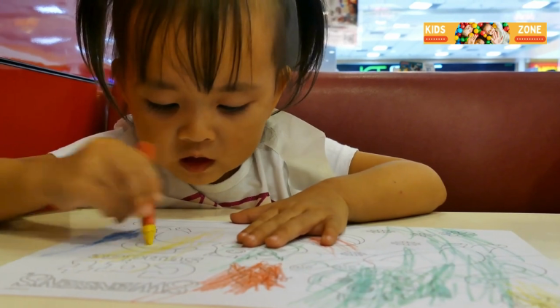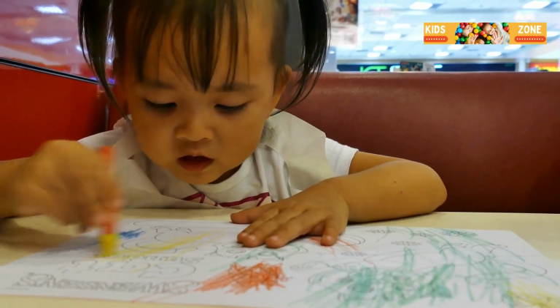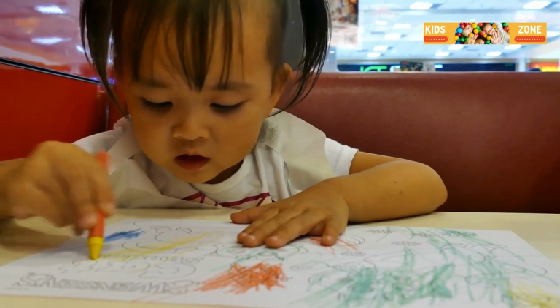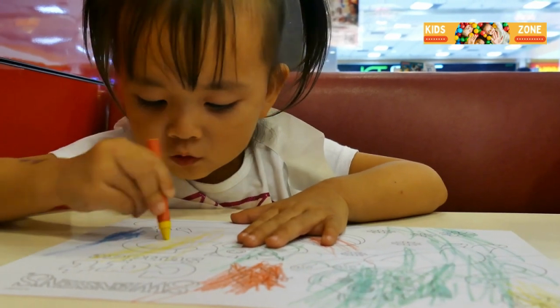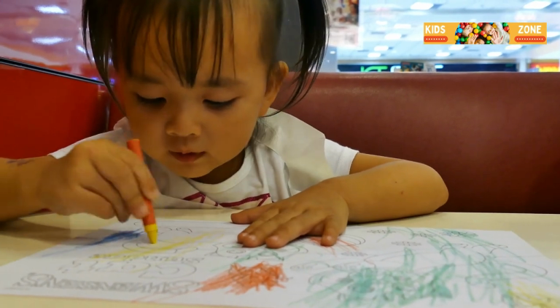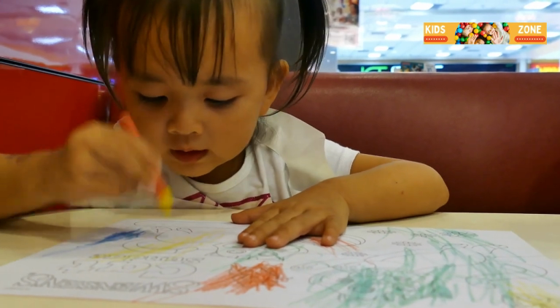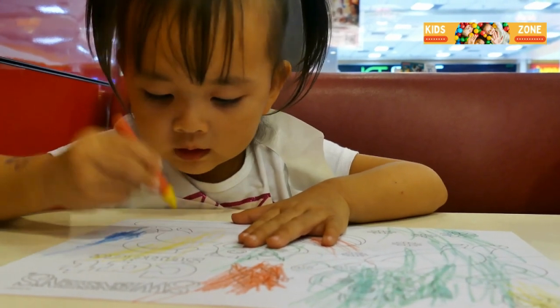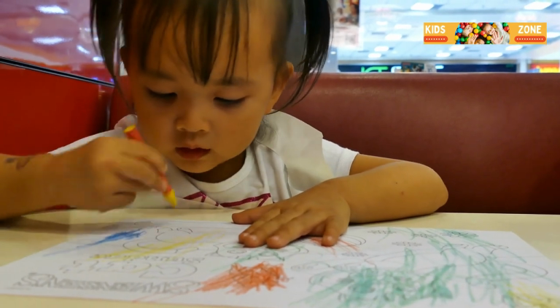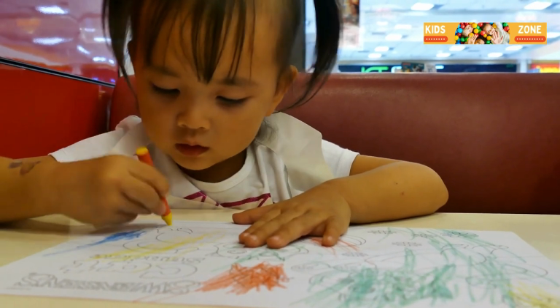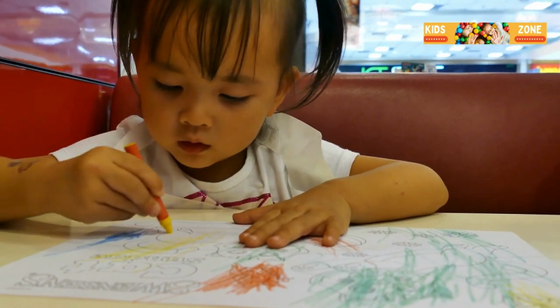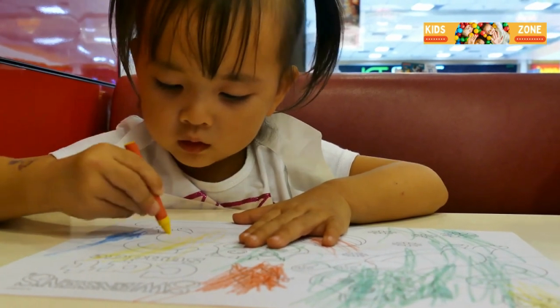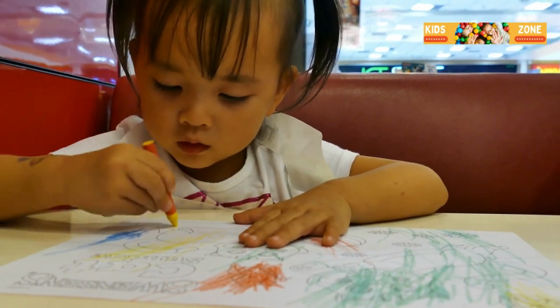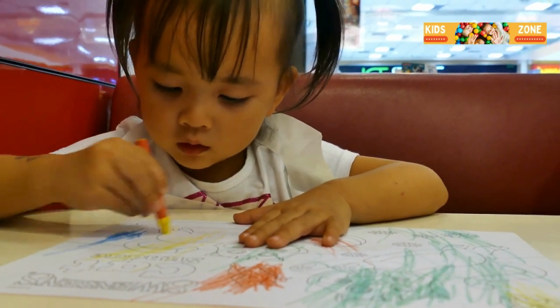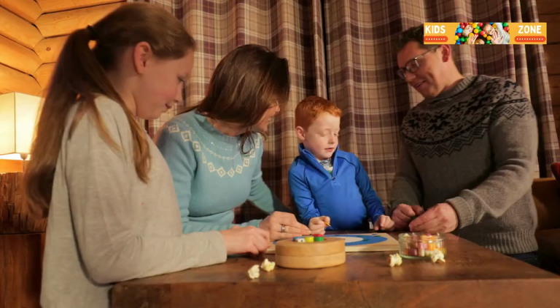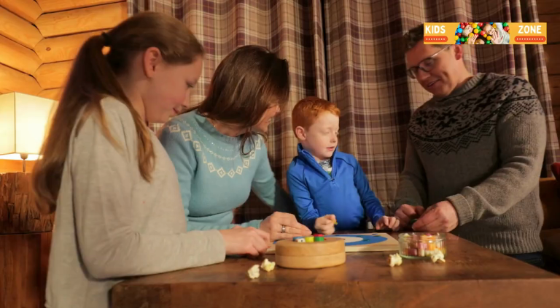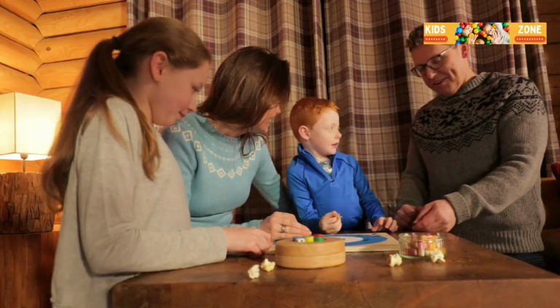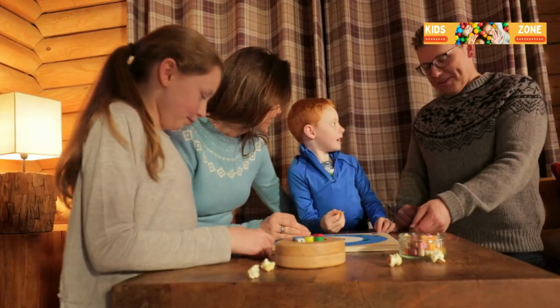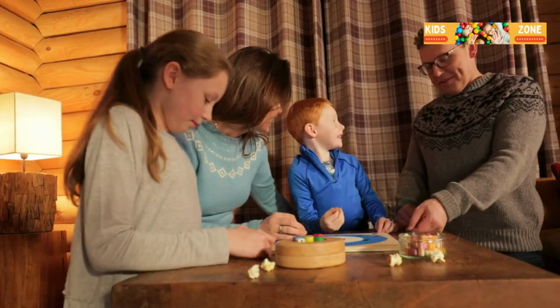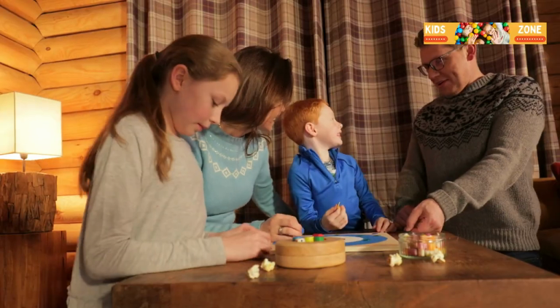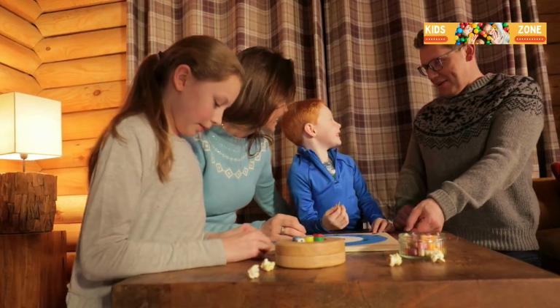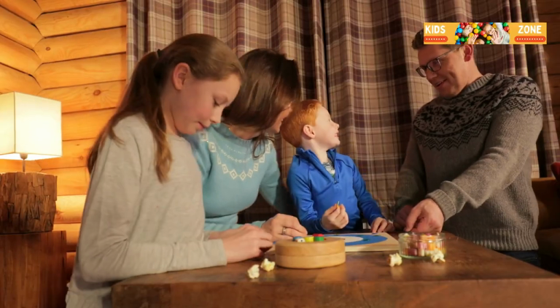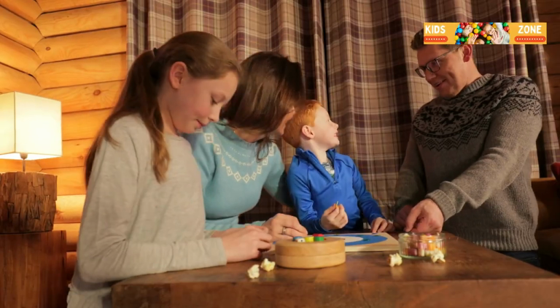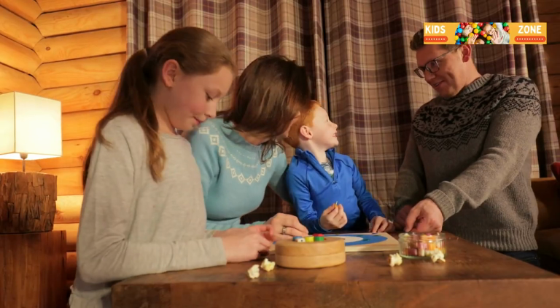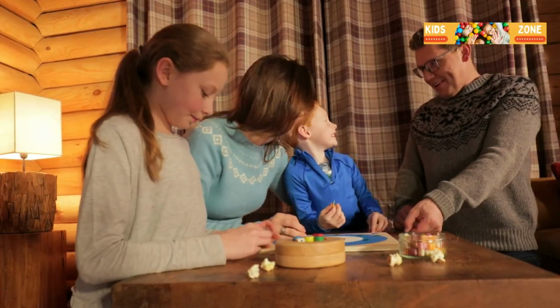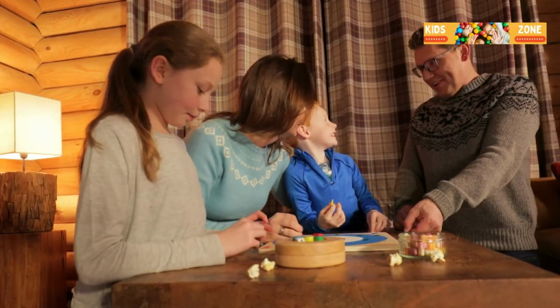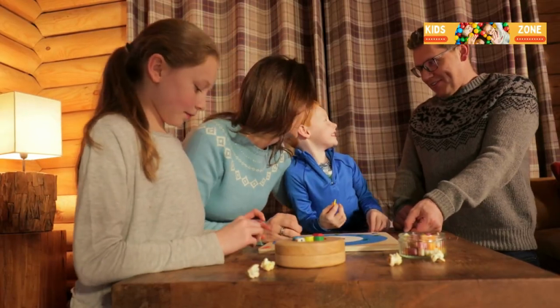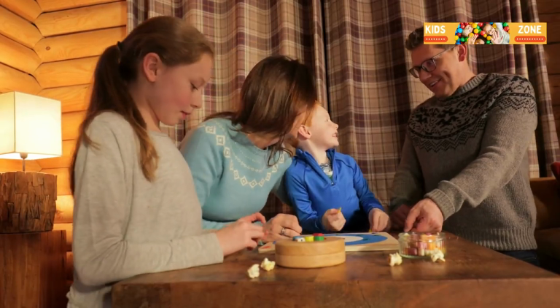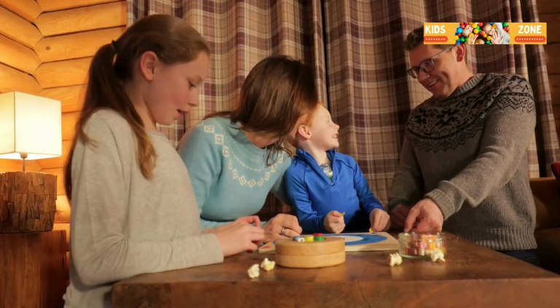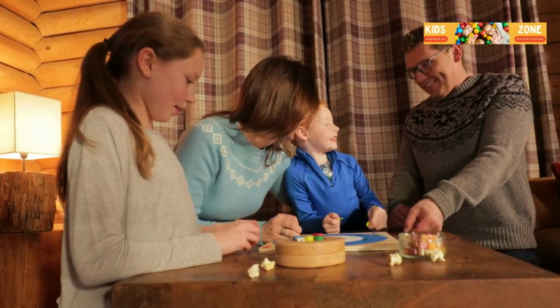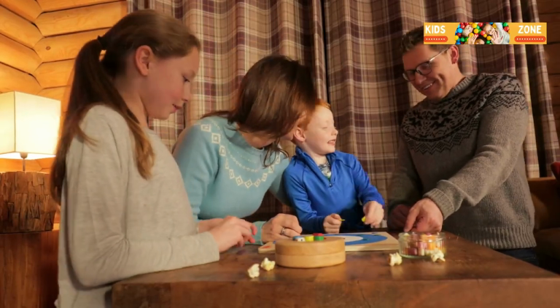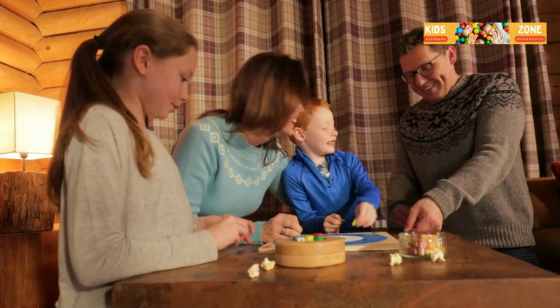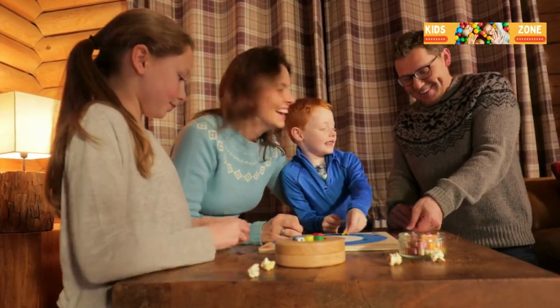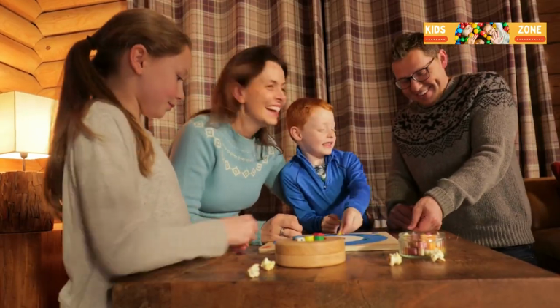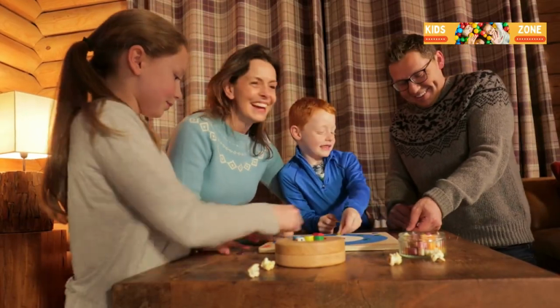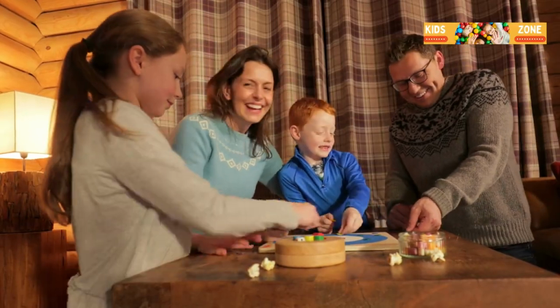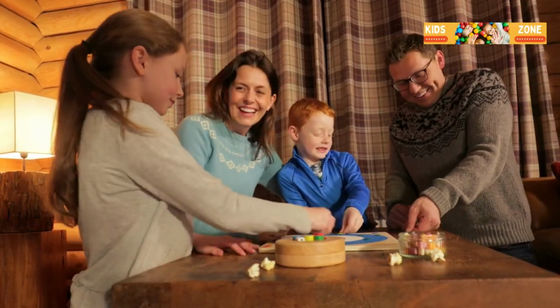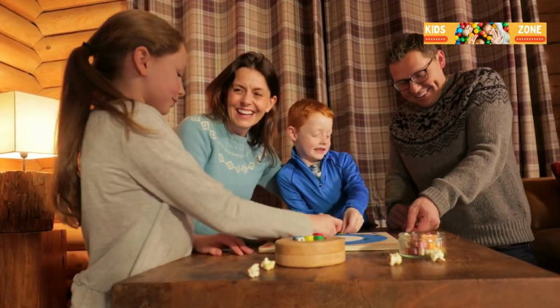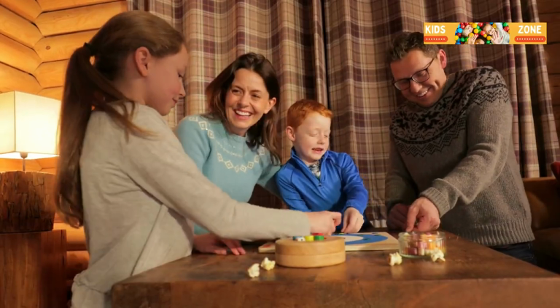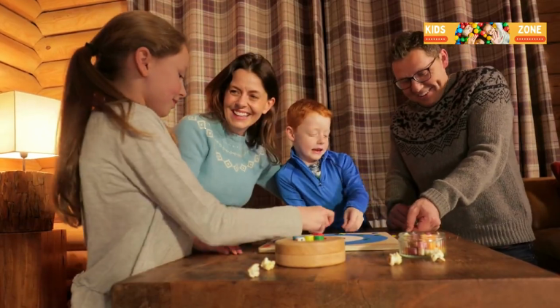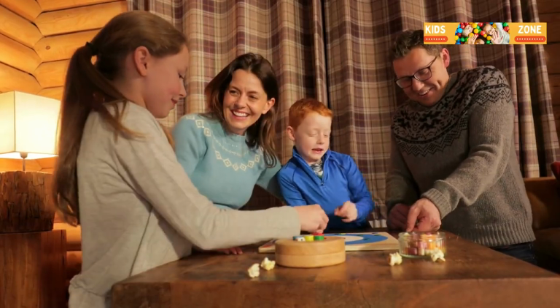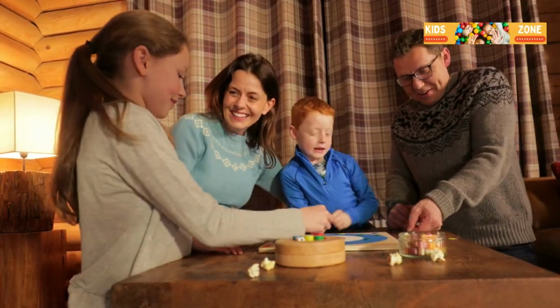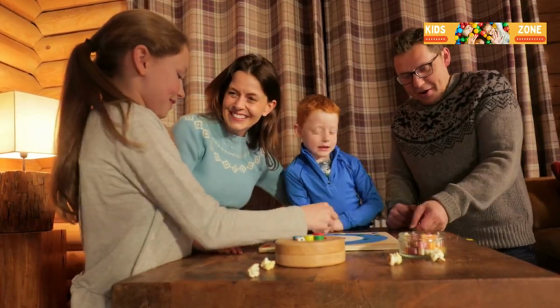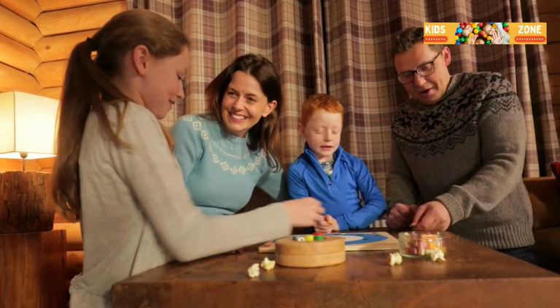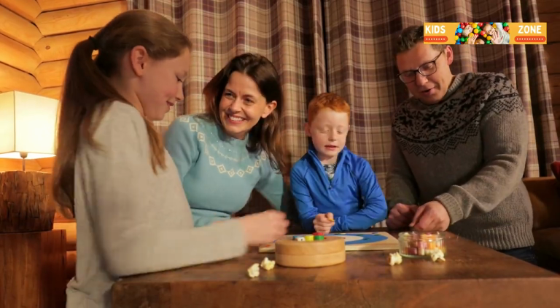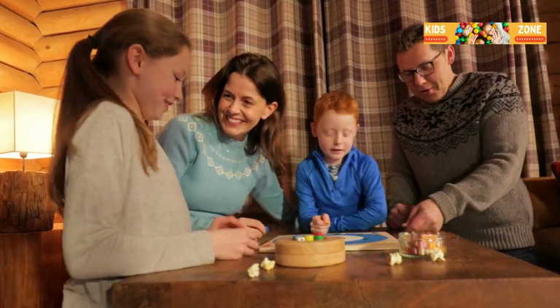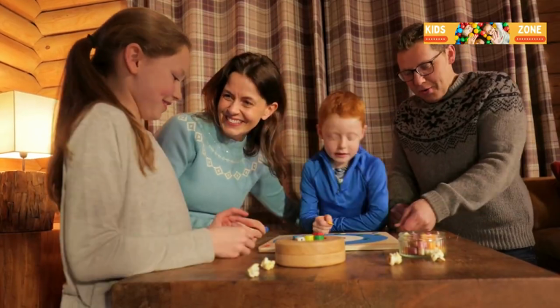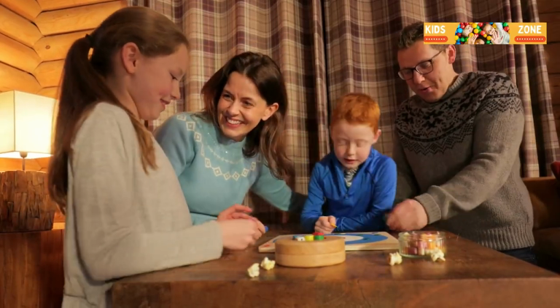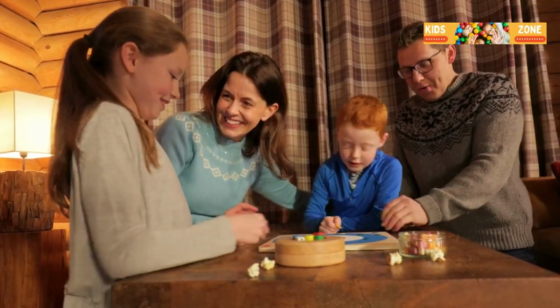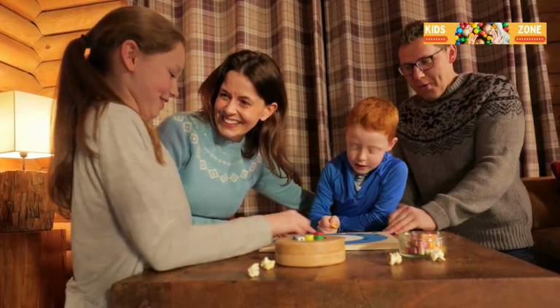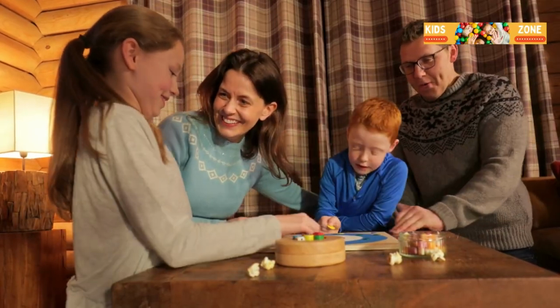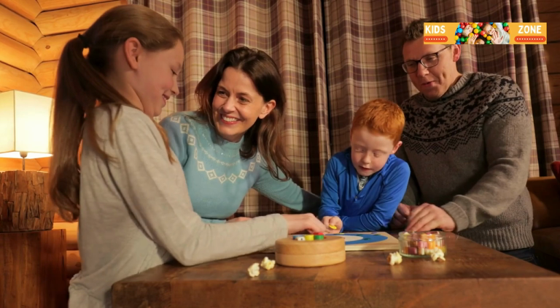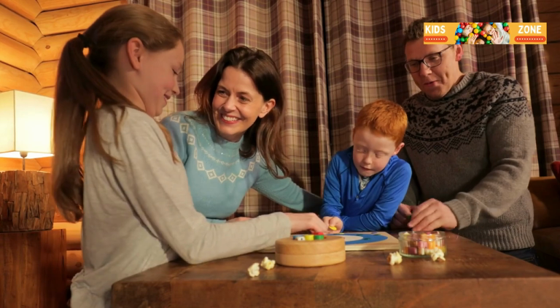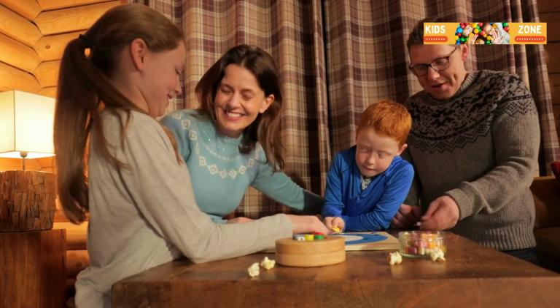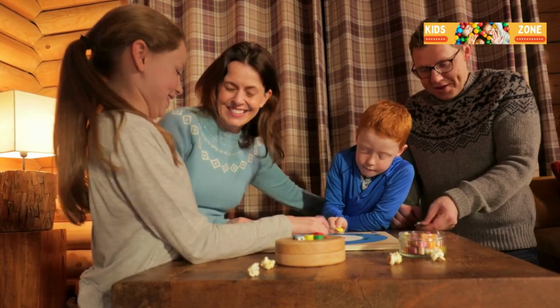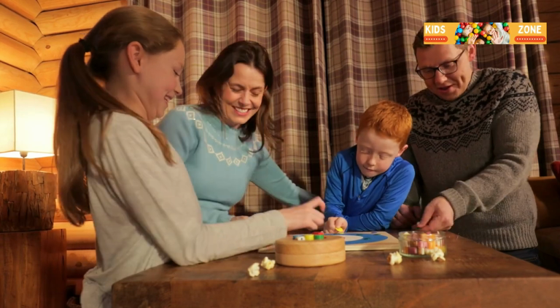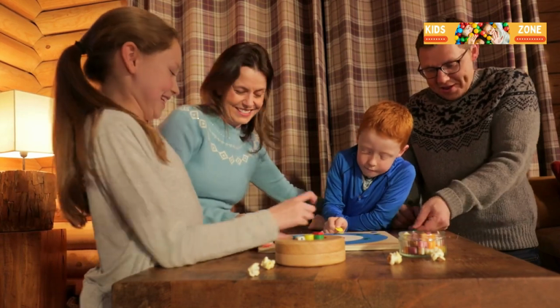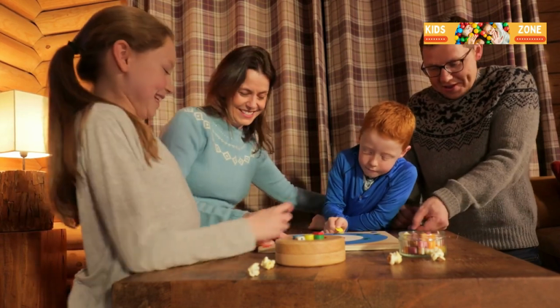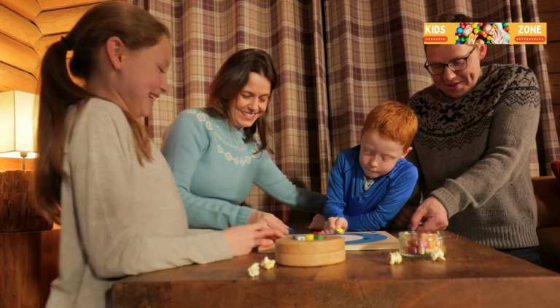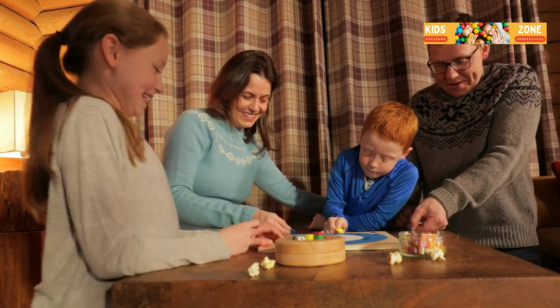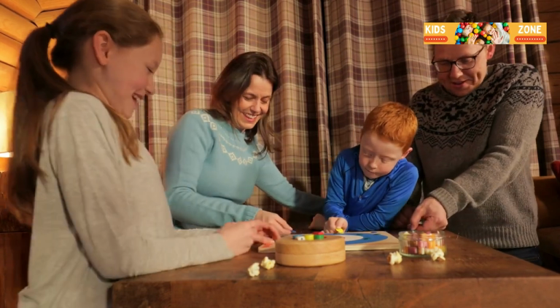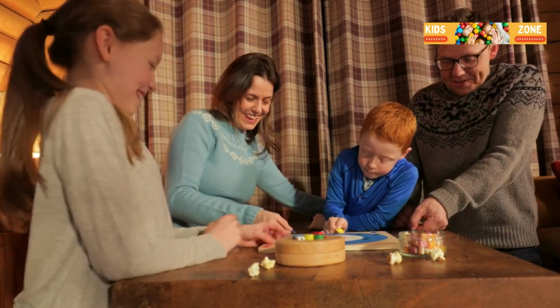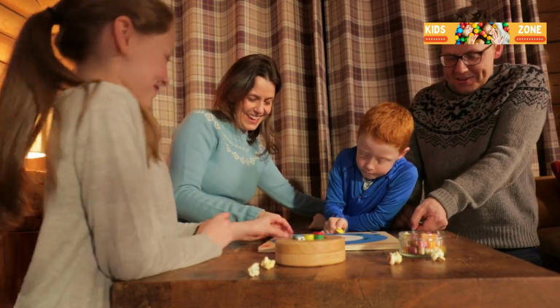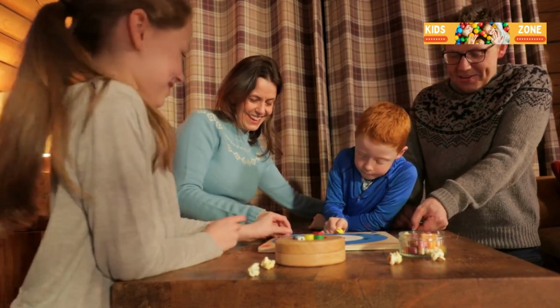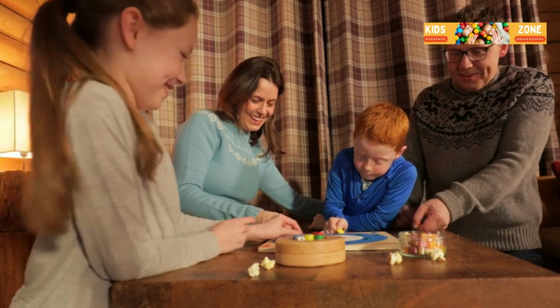And don't forget the classic board games — Monopoly, Candyland, or even a good old puzzle. Gather the family and let the games begin.